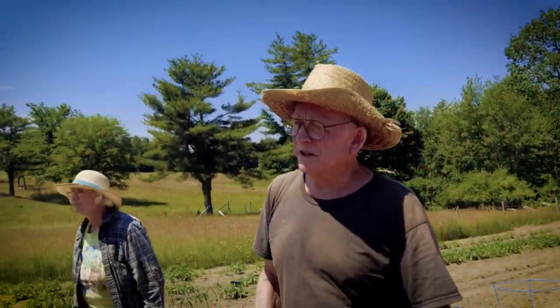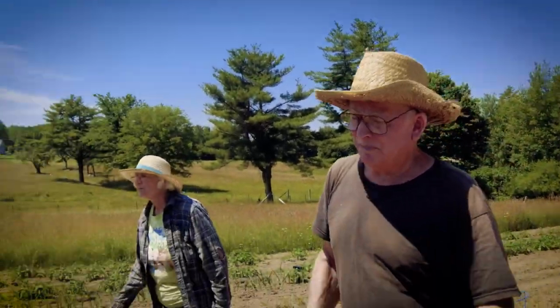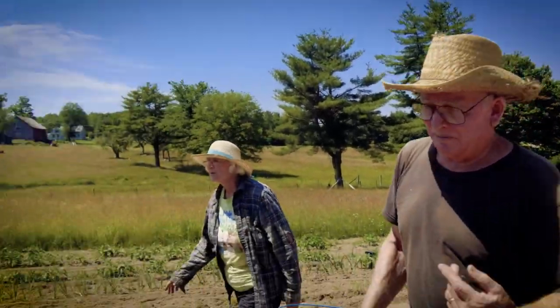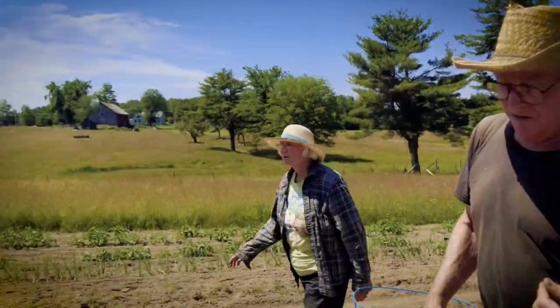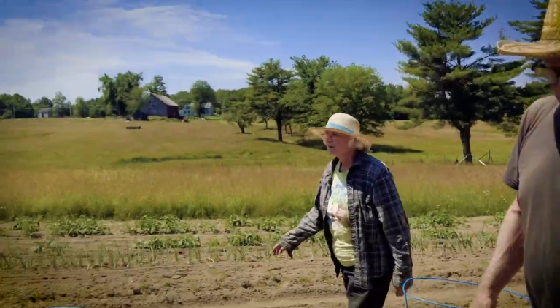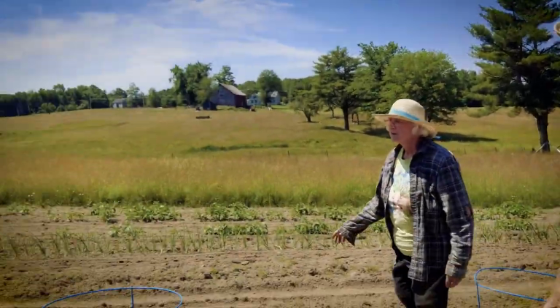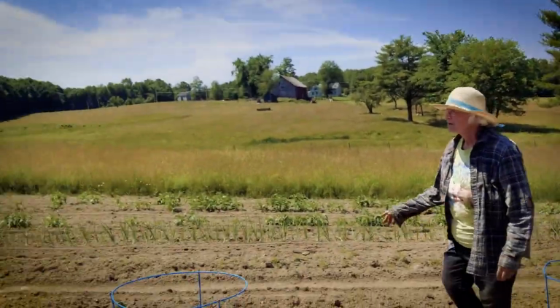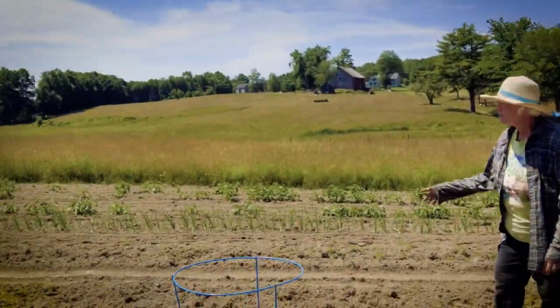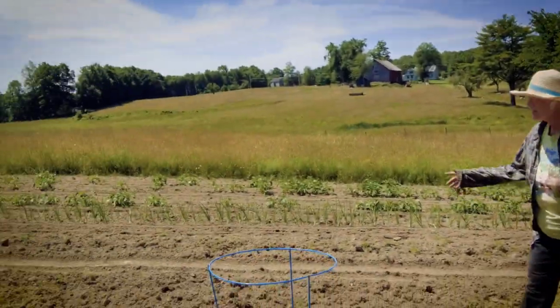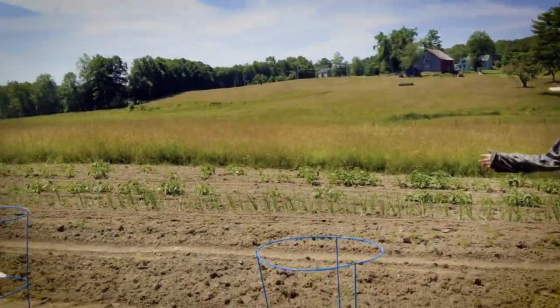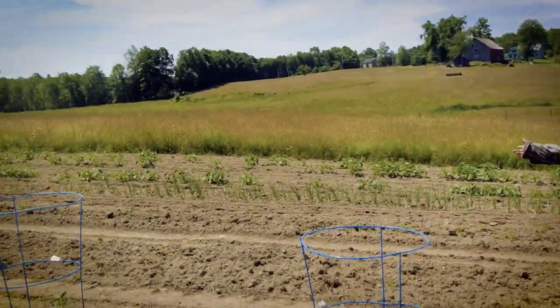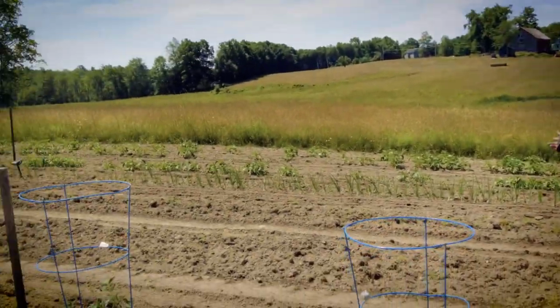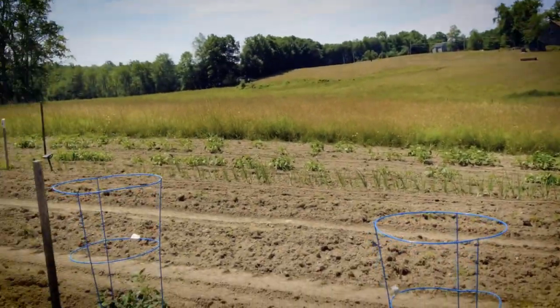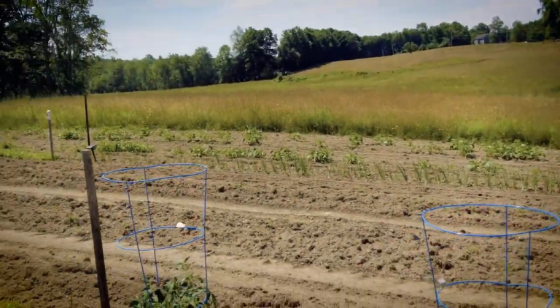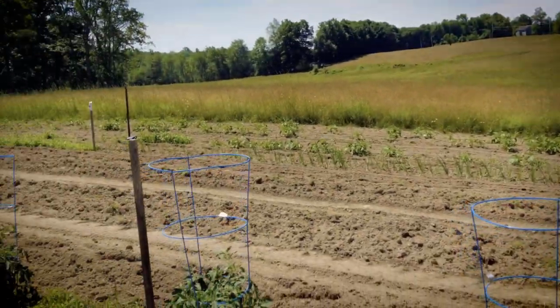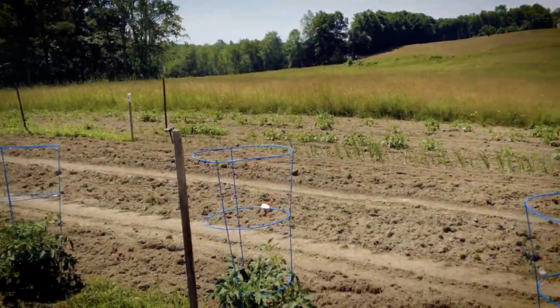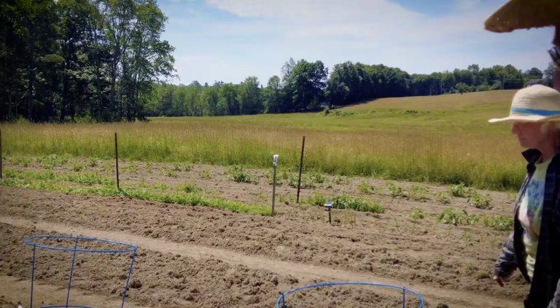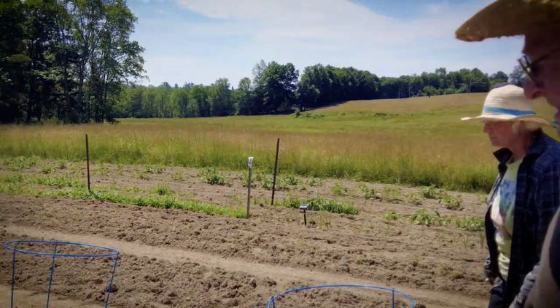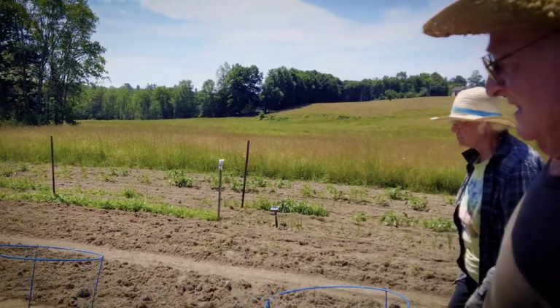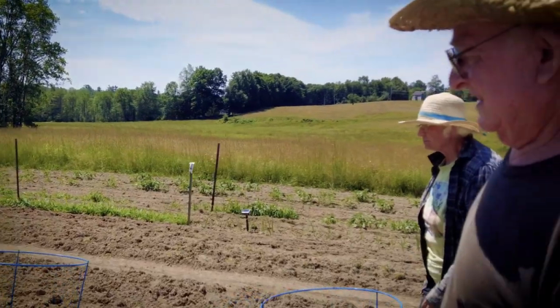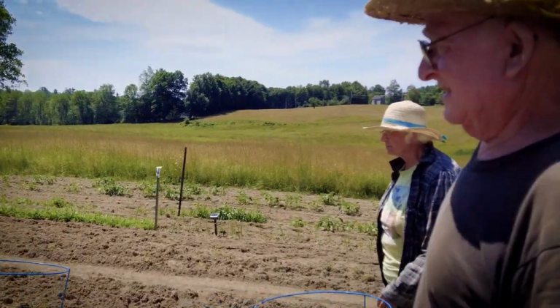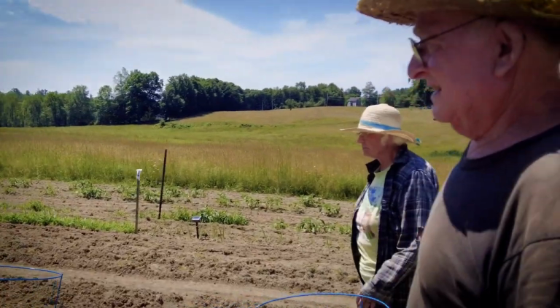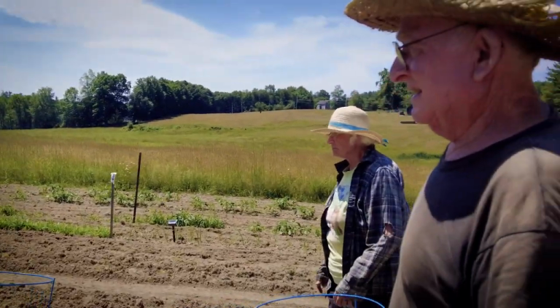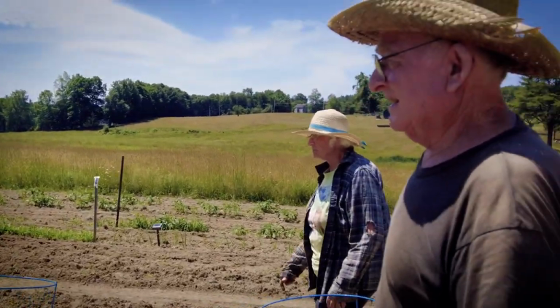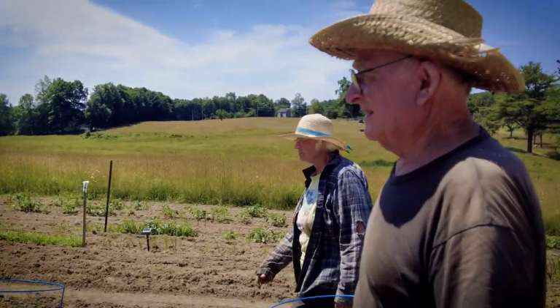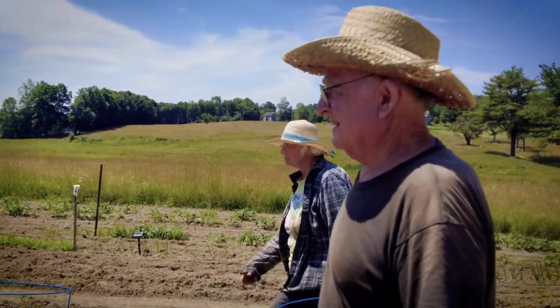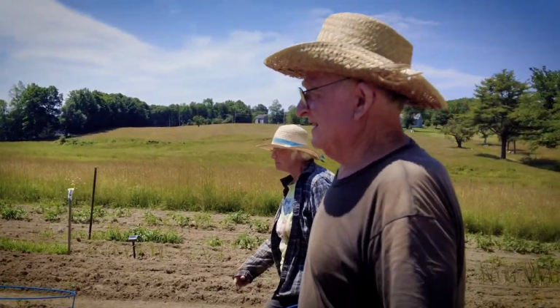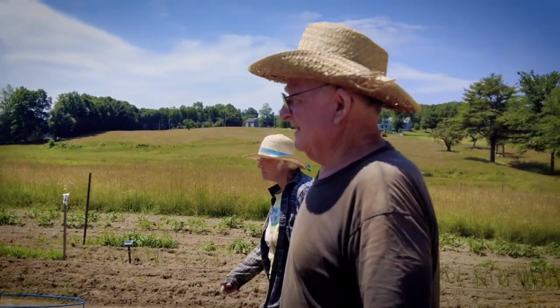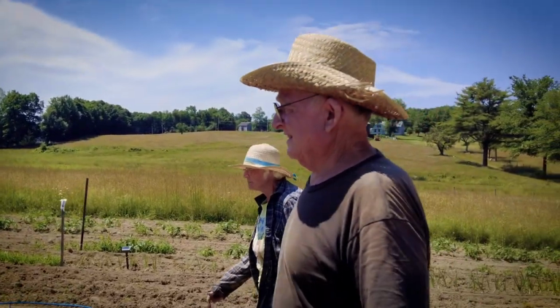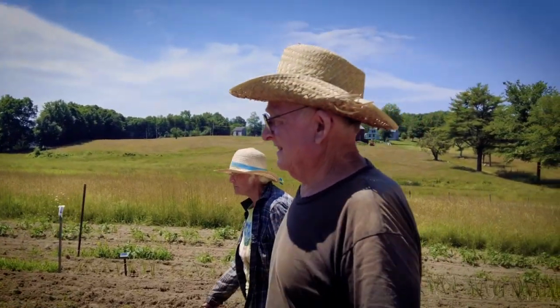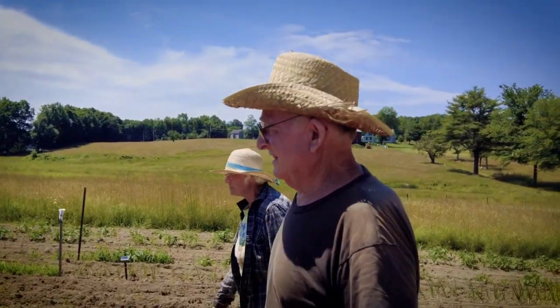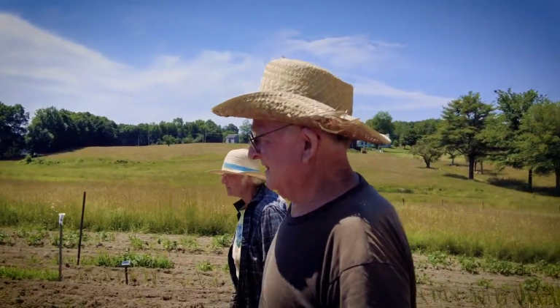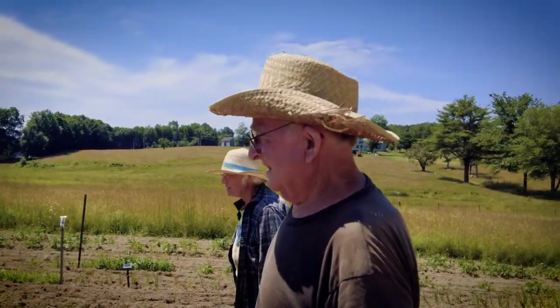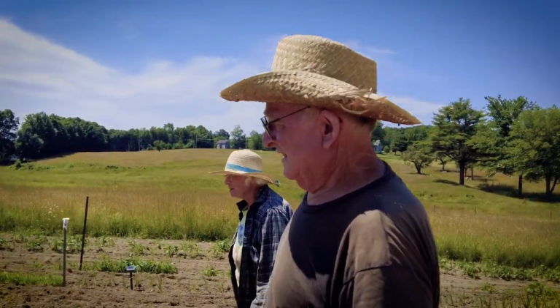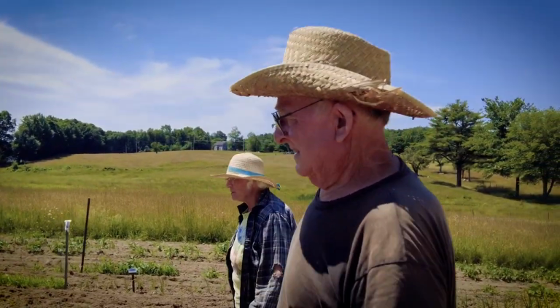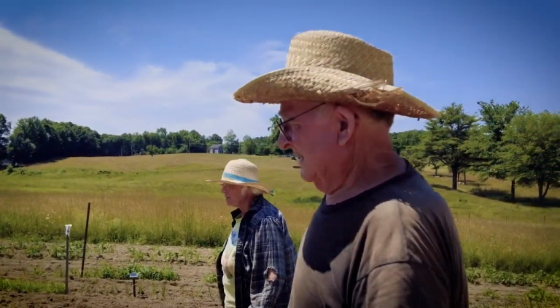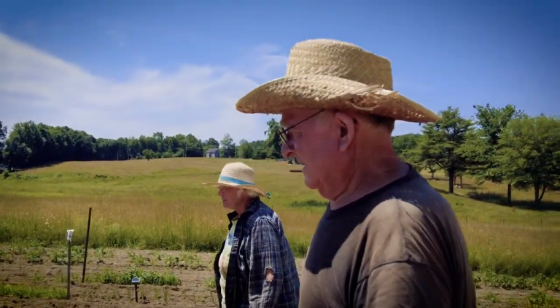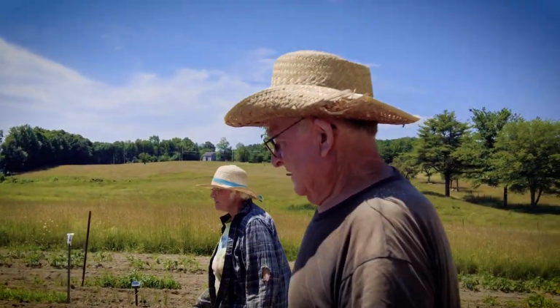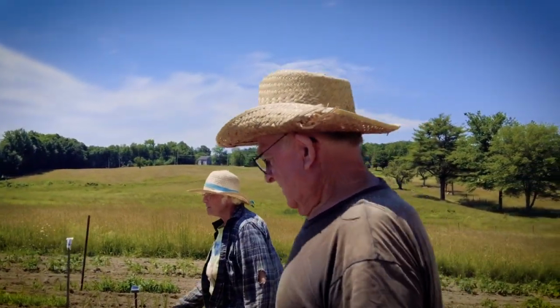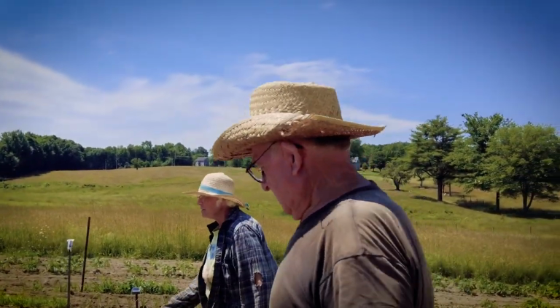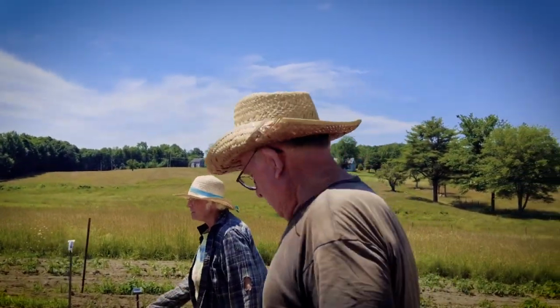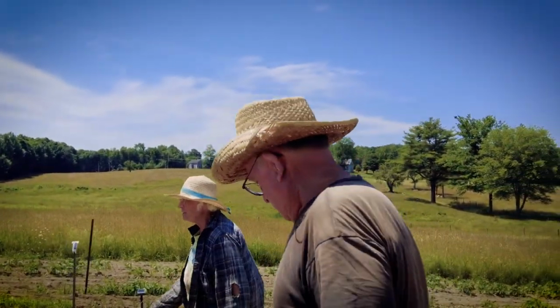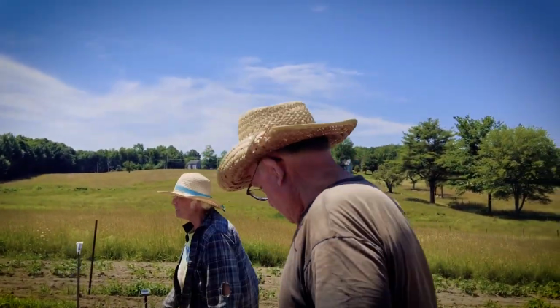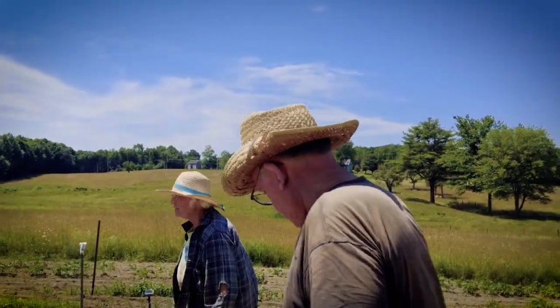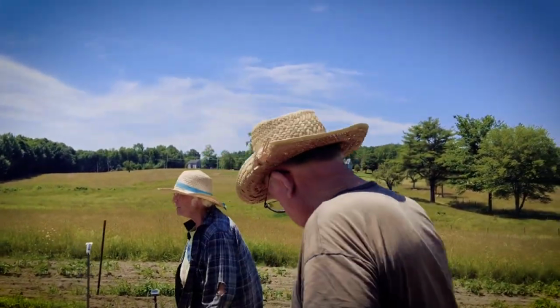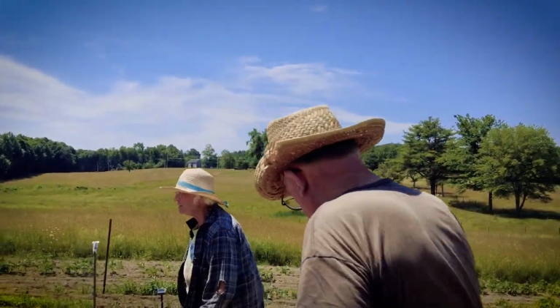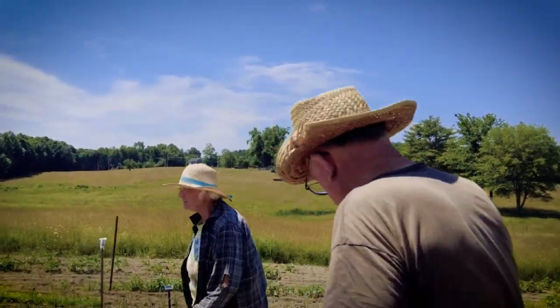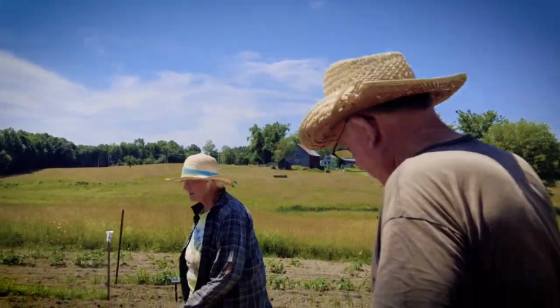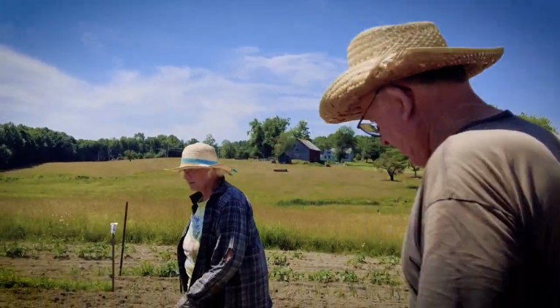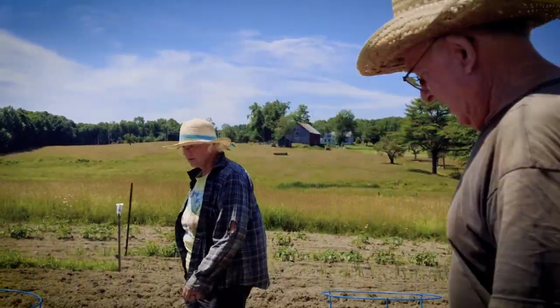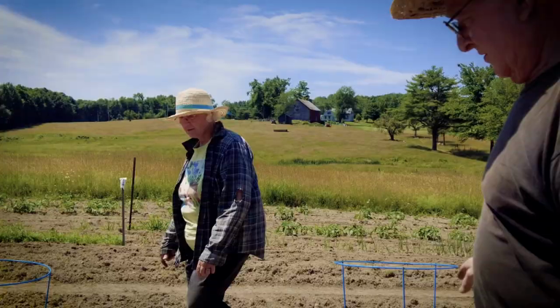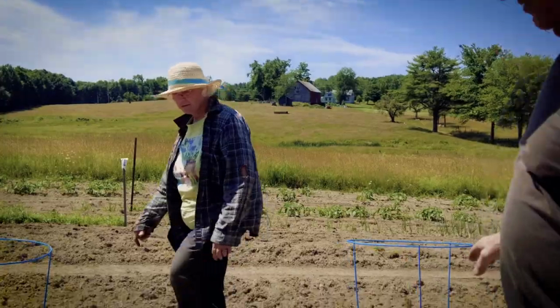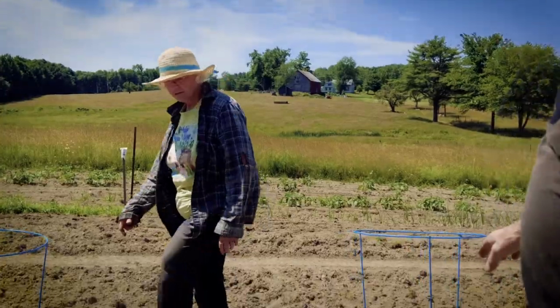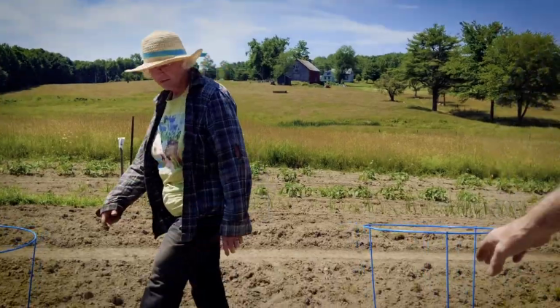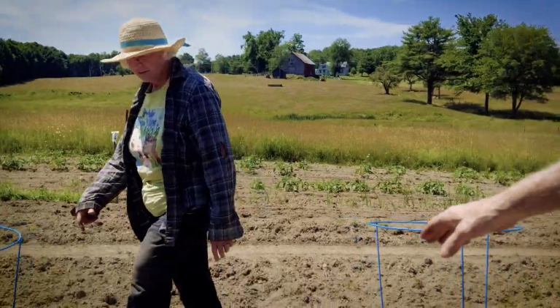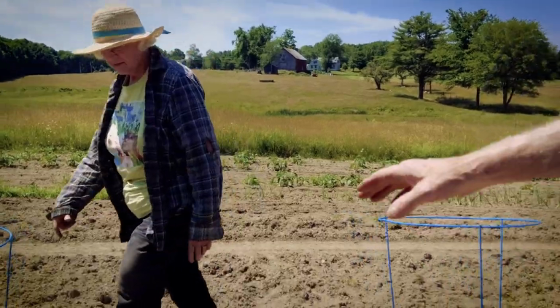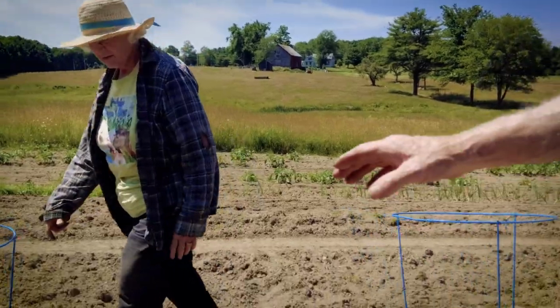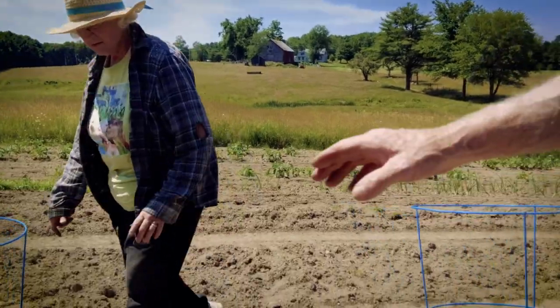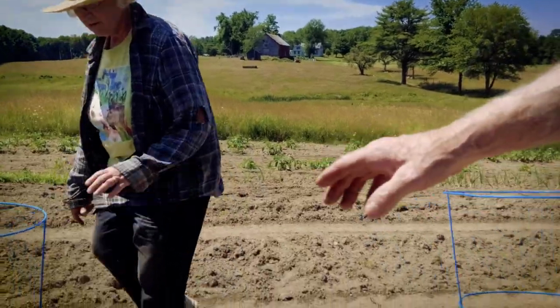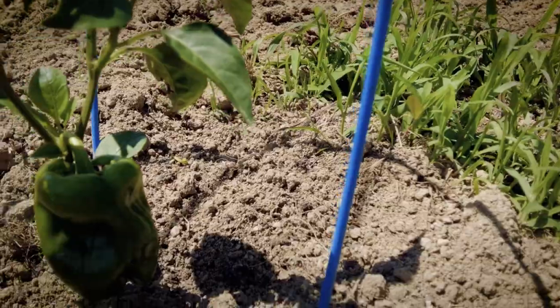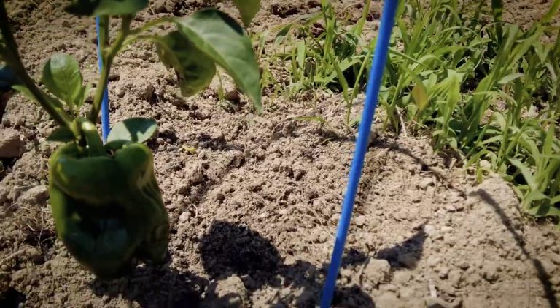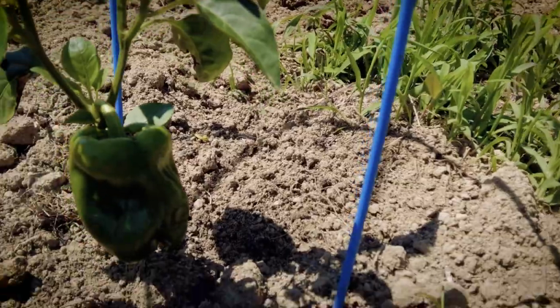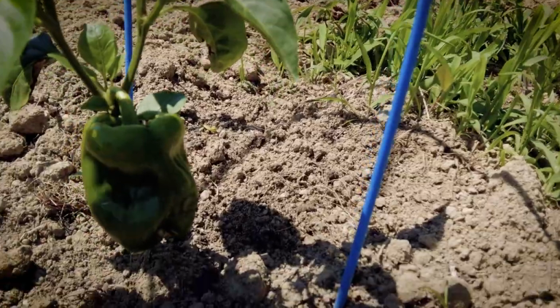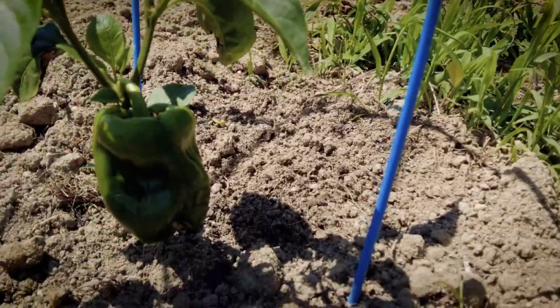Oh yeah, peppers. Cut the onions through it too. This is the tomatoes and now we have peppers.